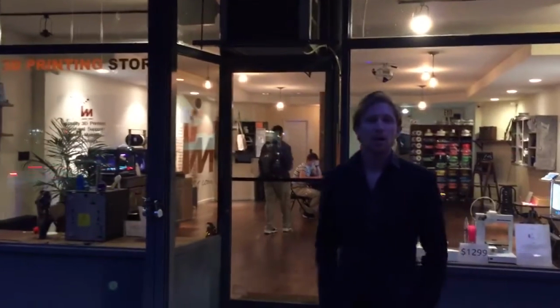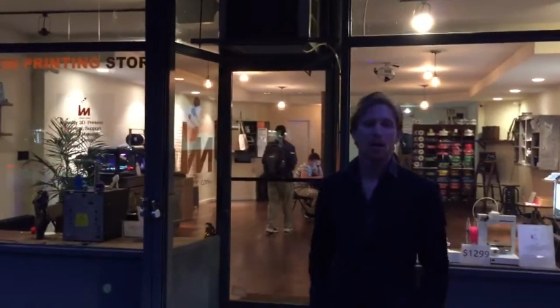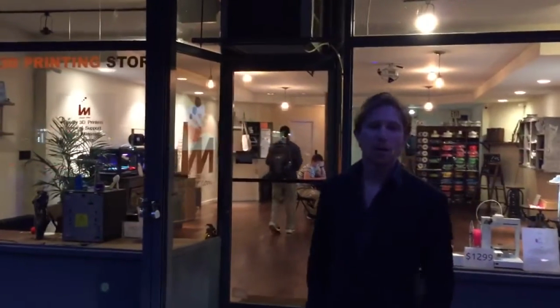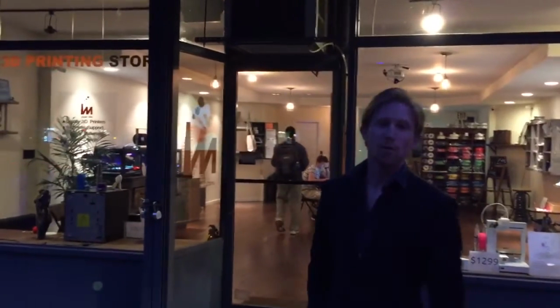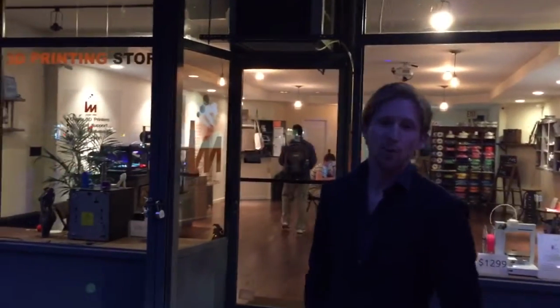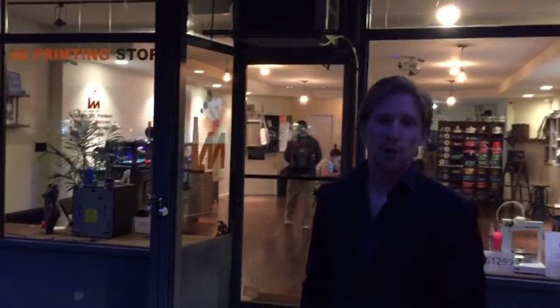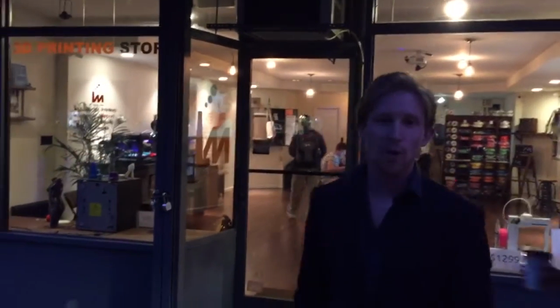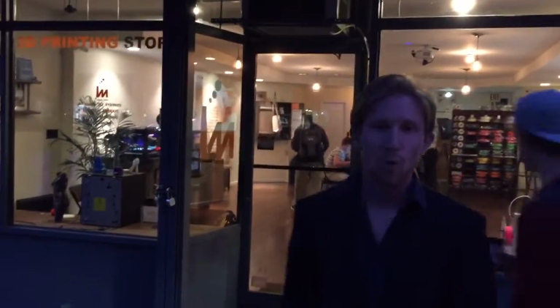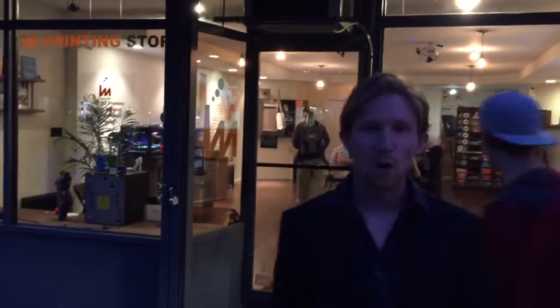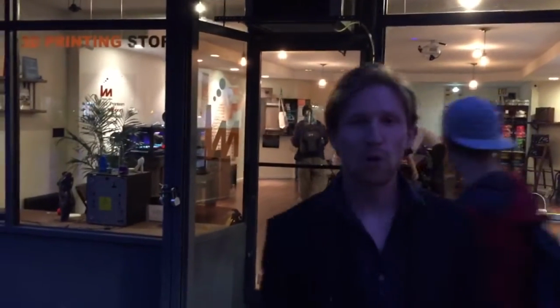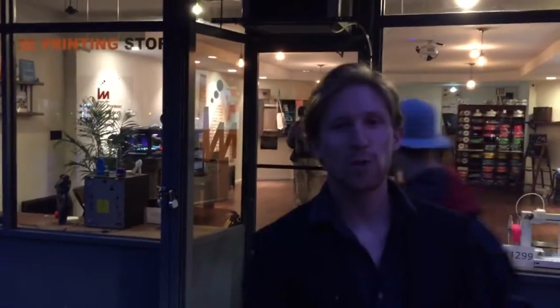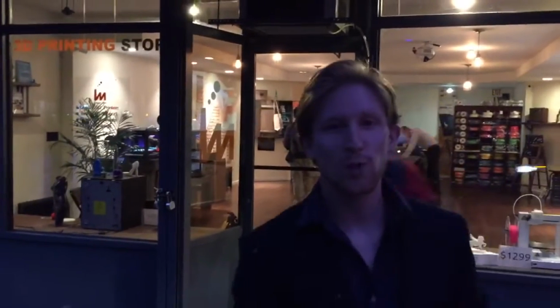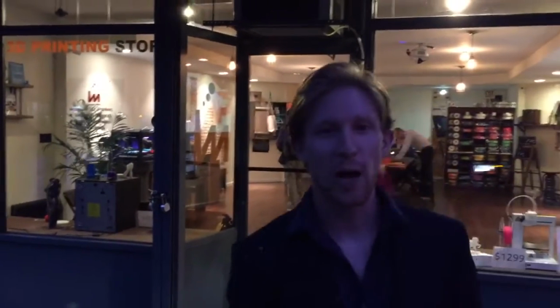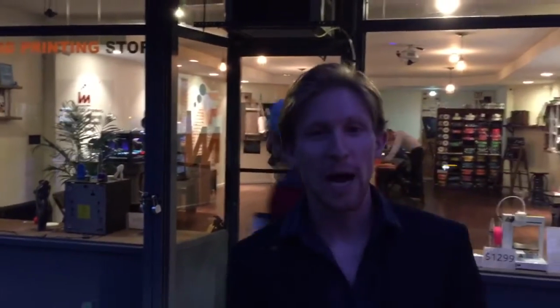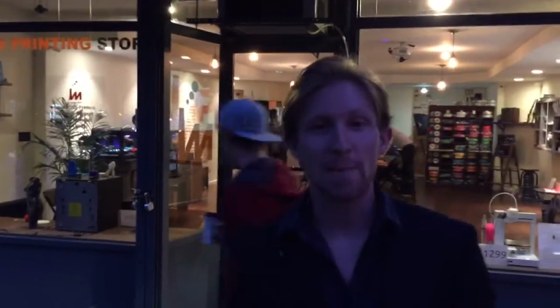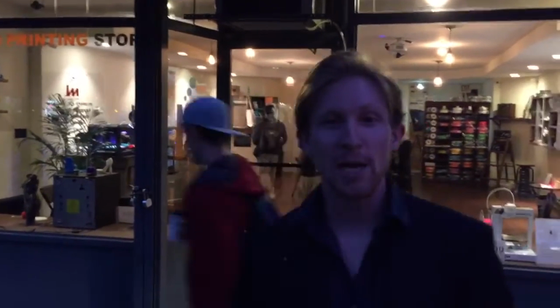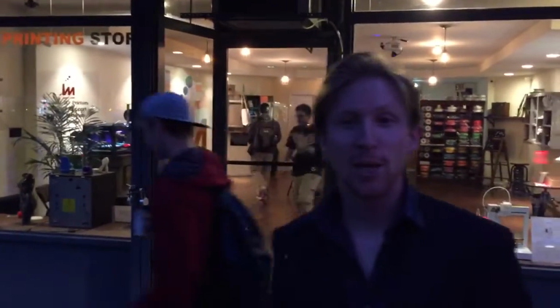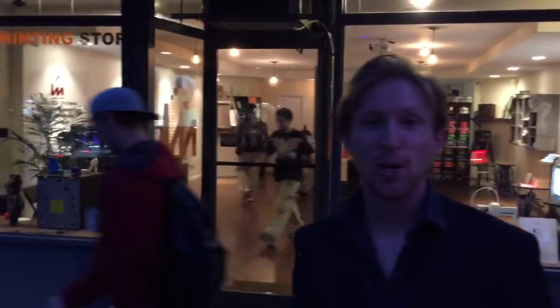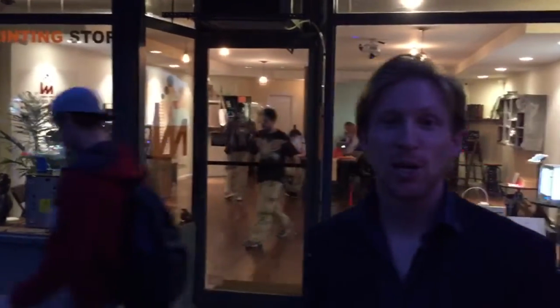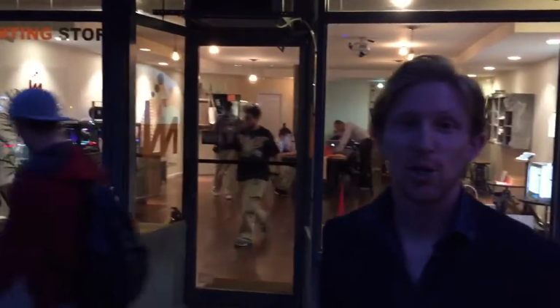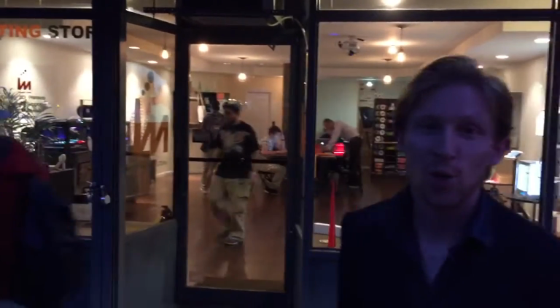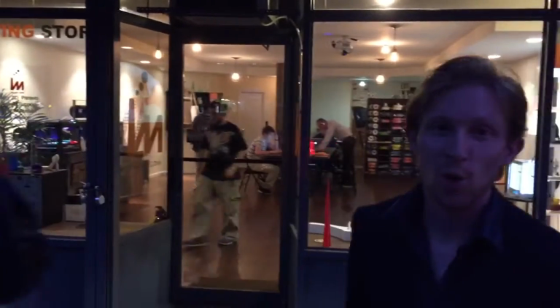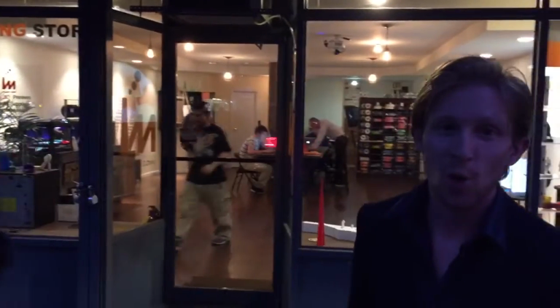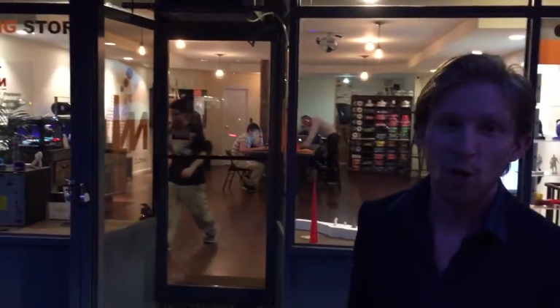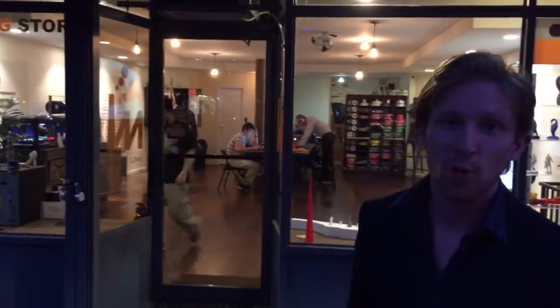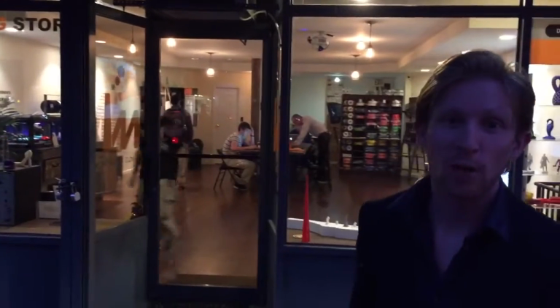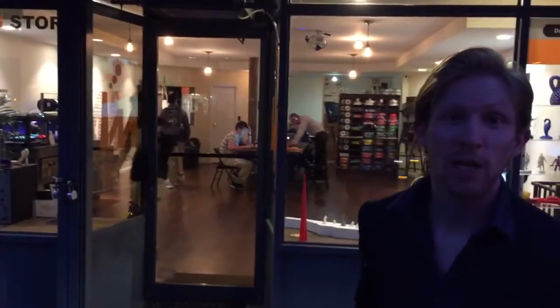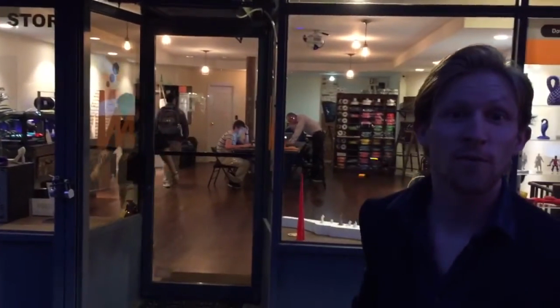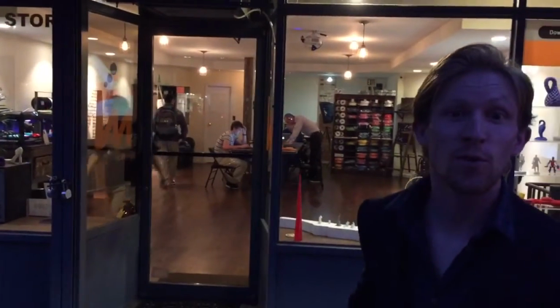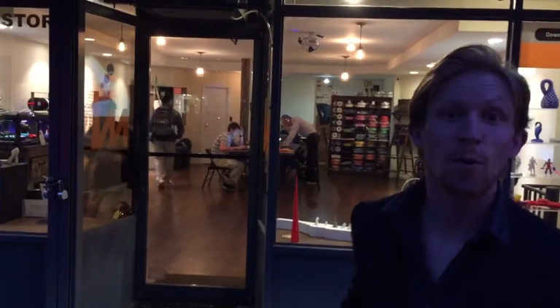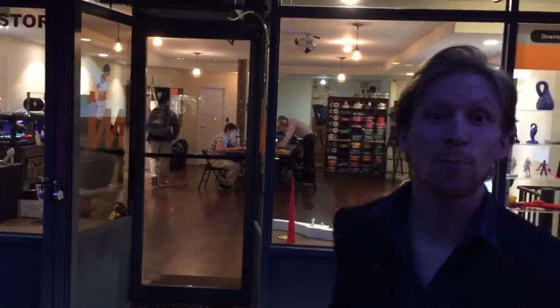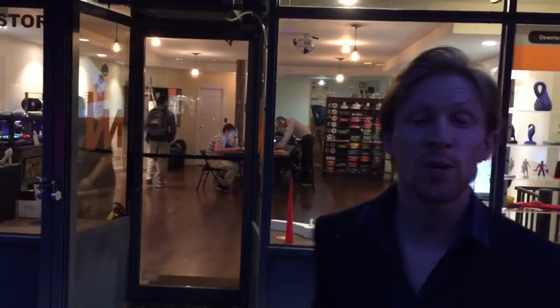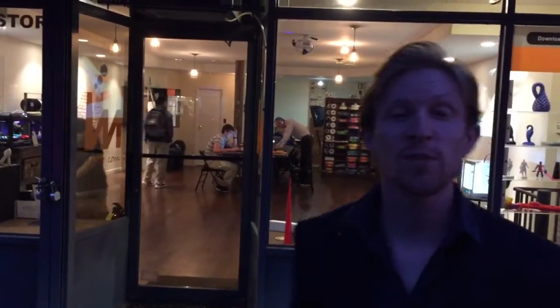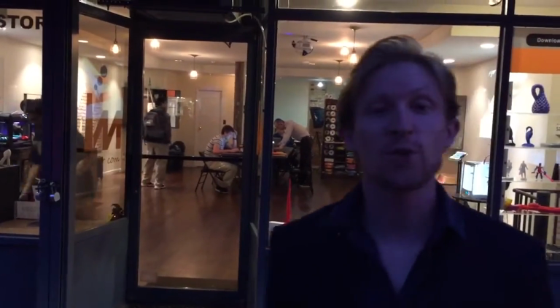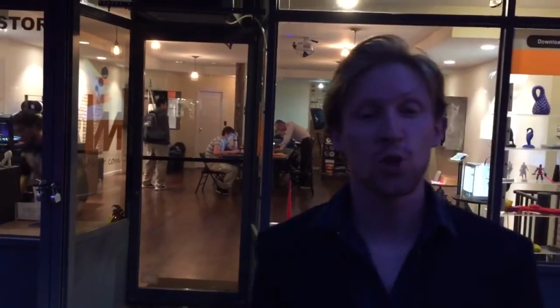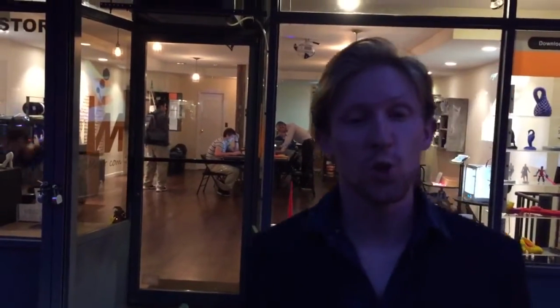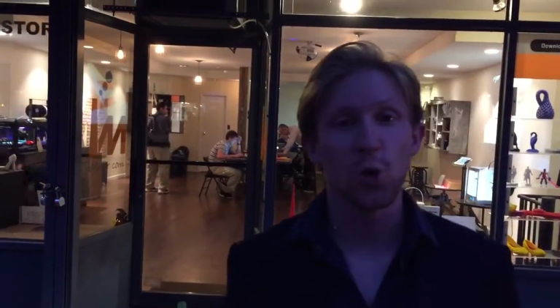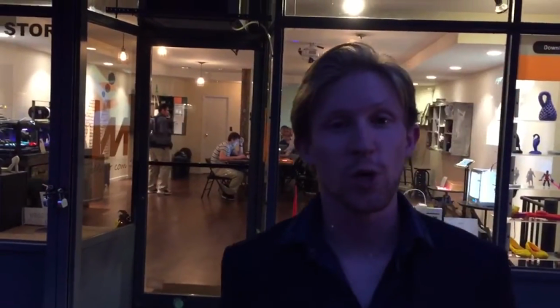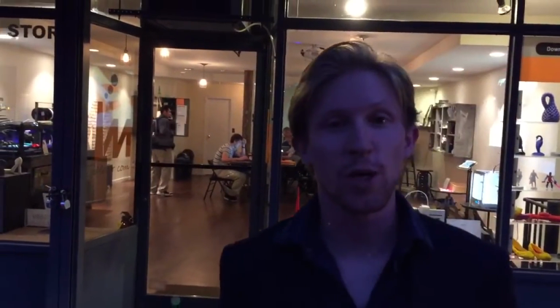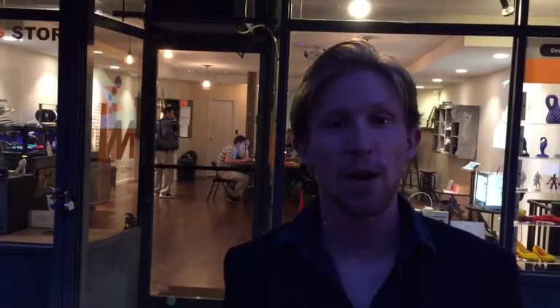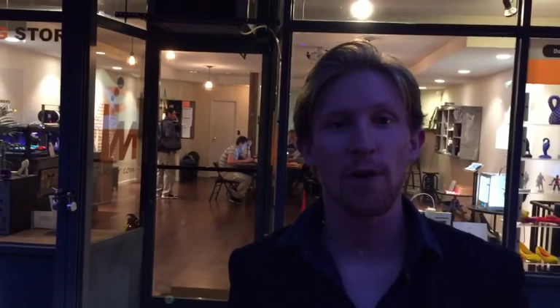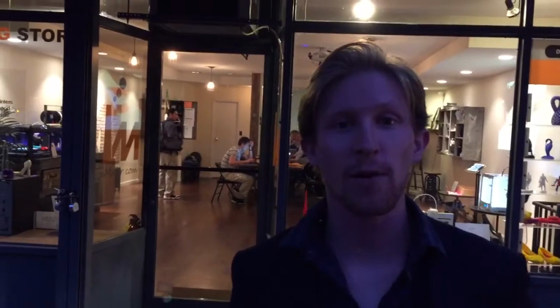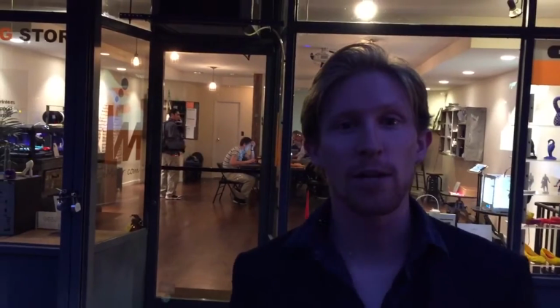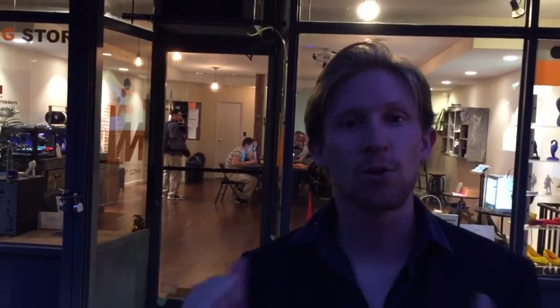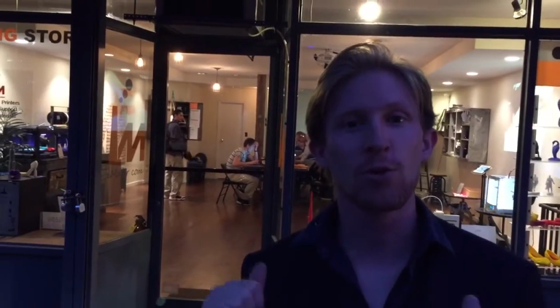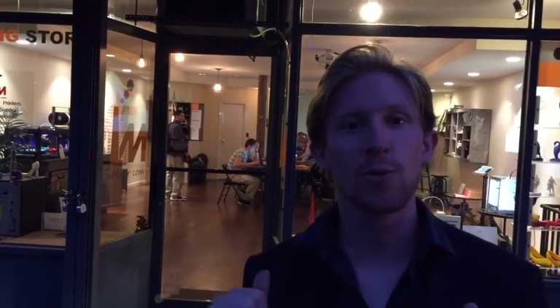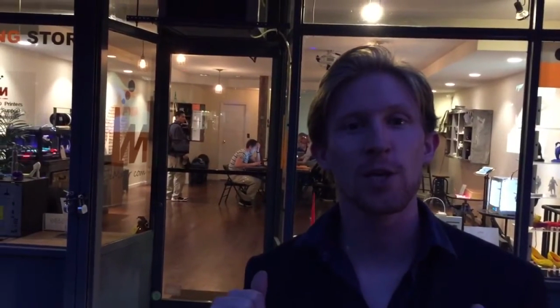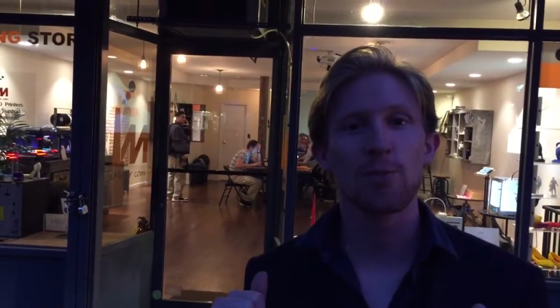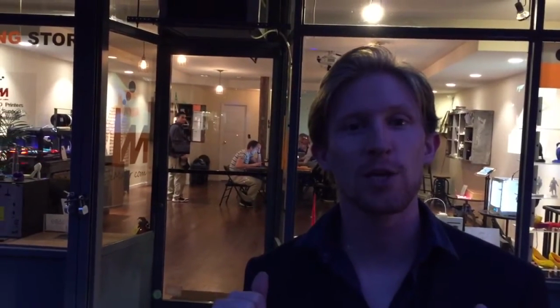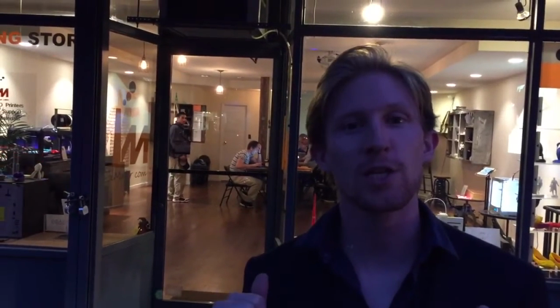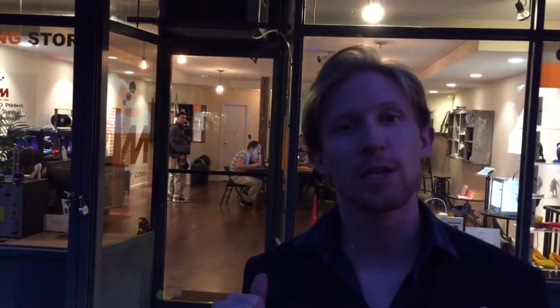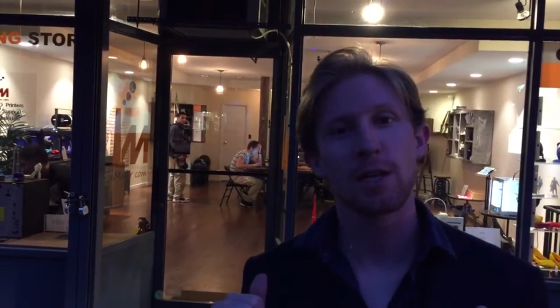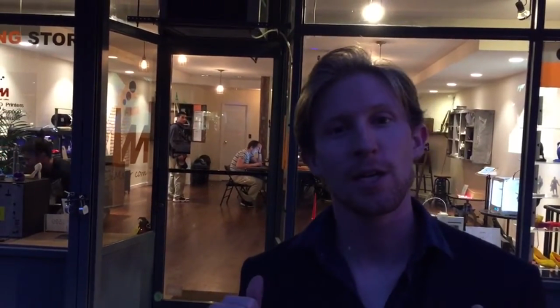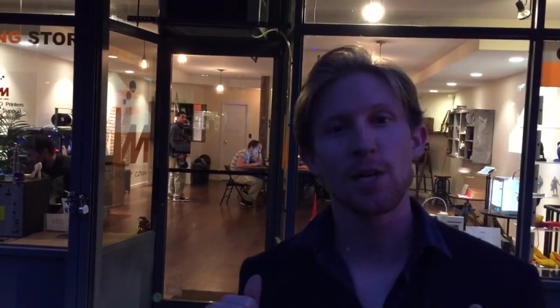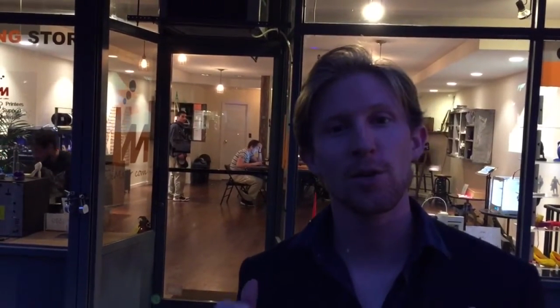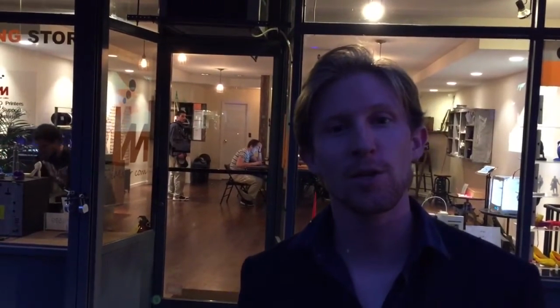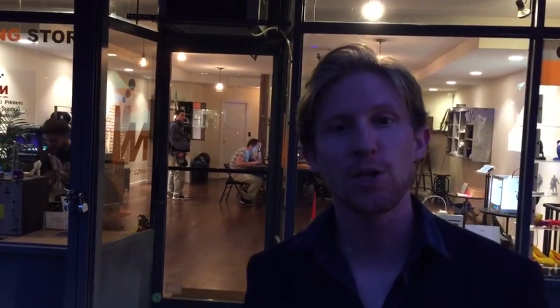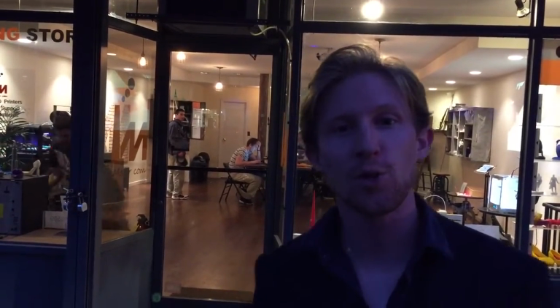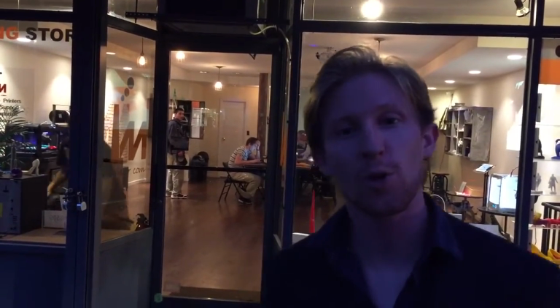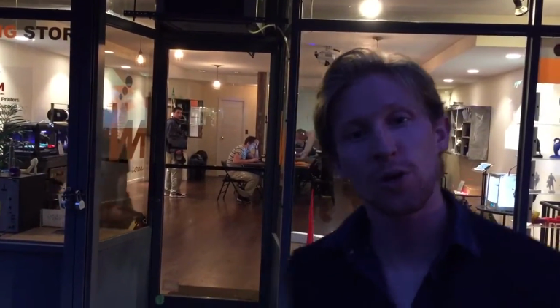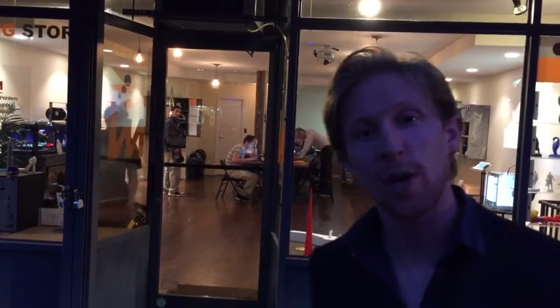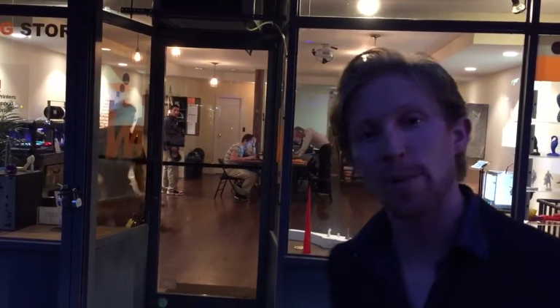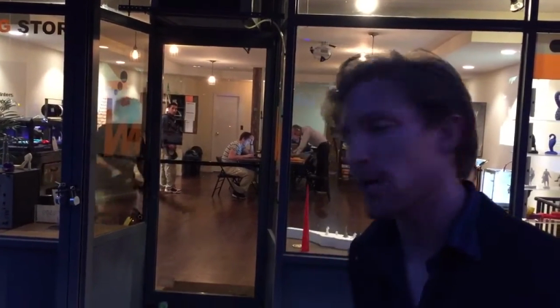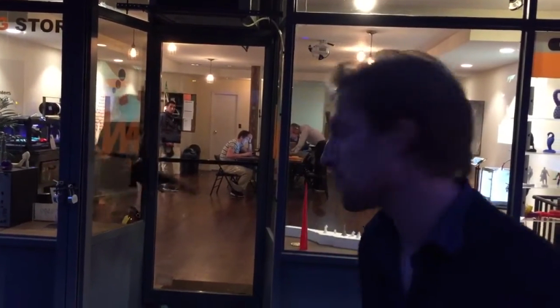Hello everyone and welcome to iMaker in New York. We're going to give you a brief tour of how they do 3D printing here in this store. Come on in.